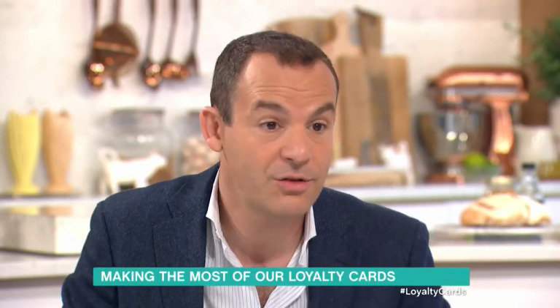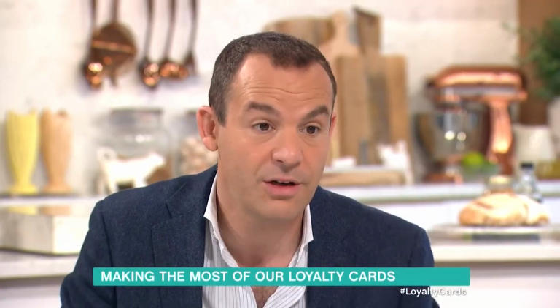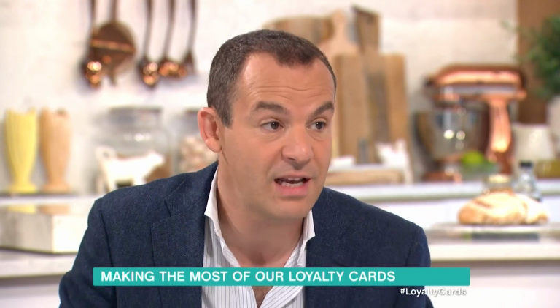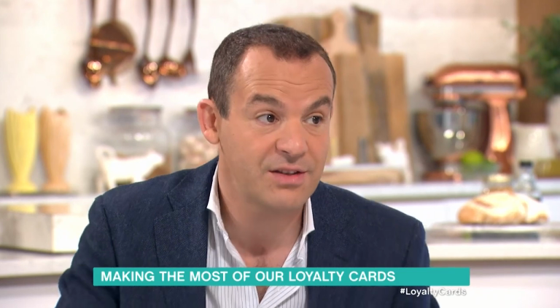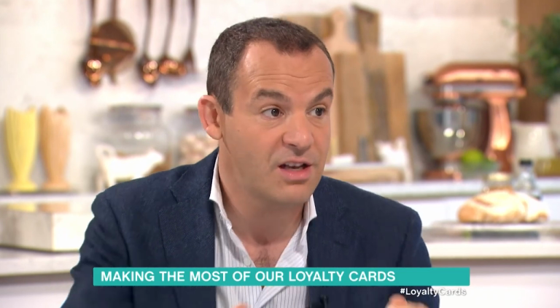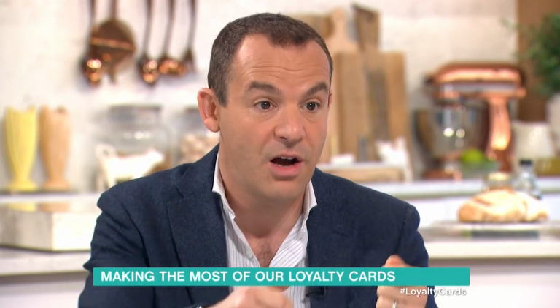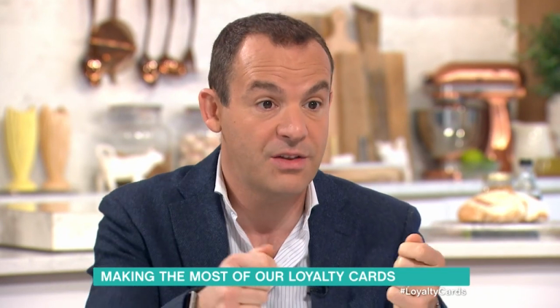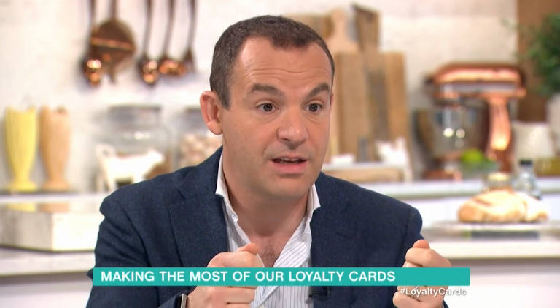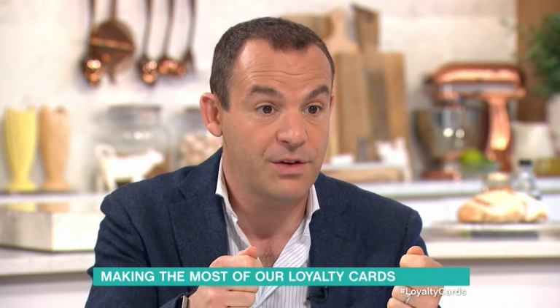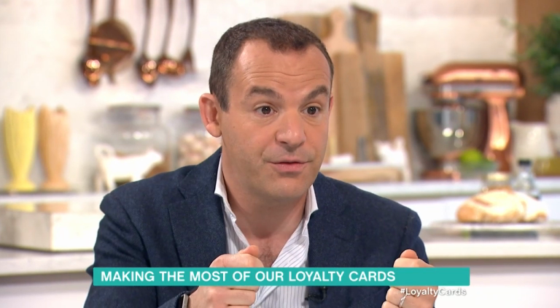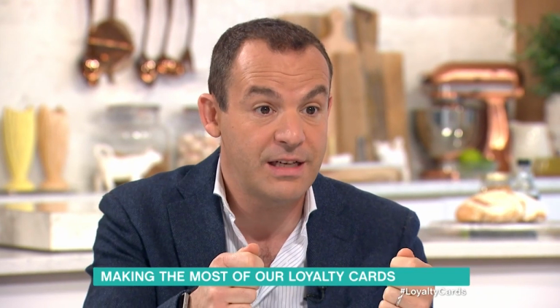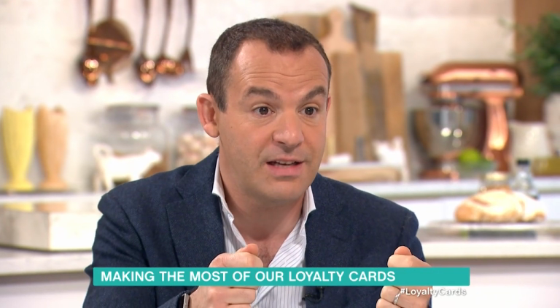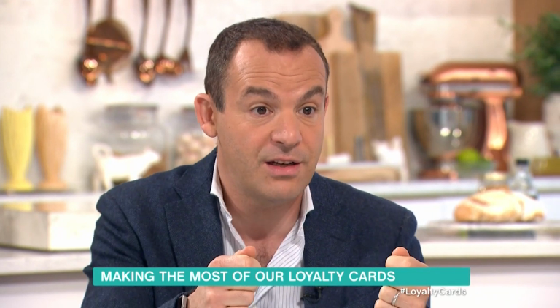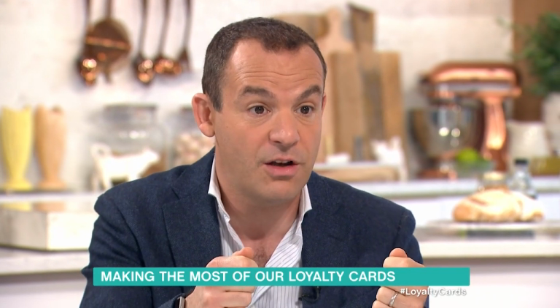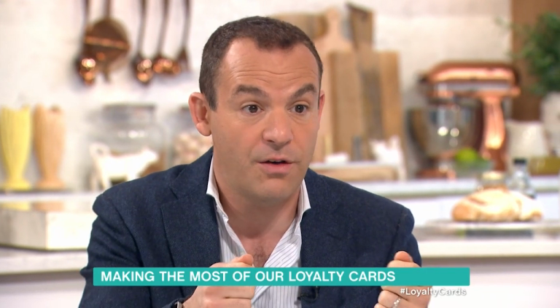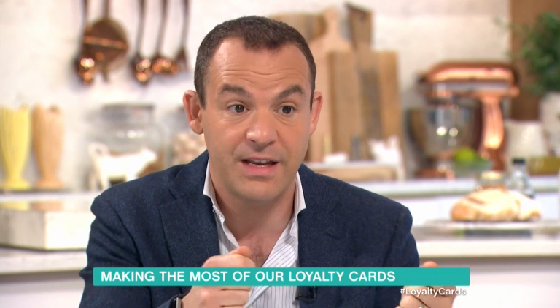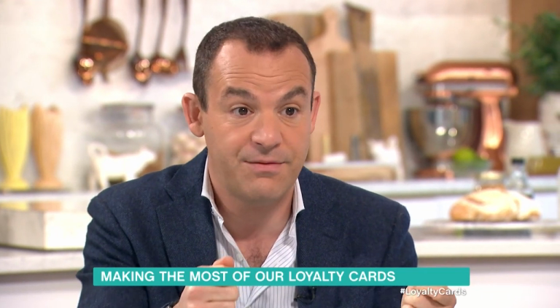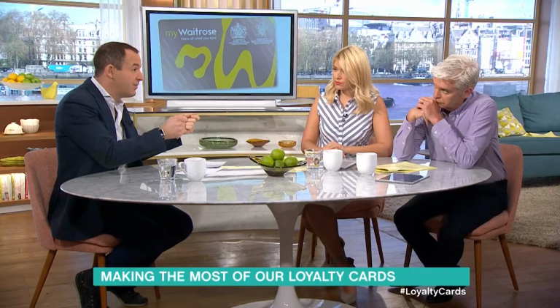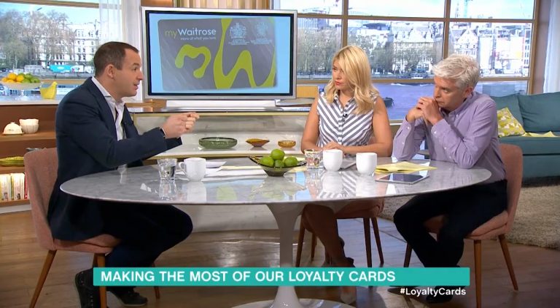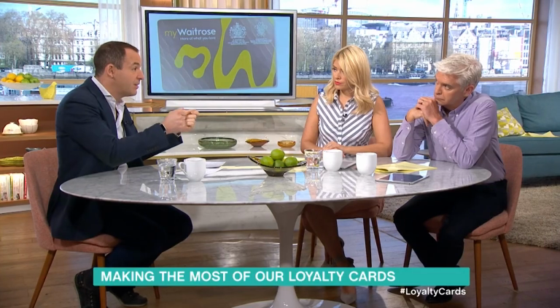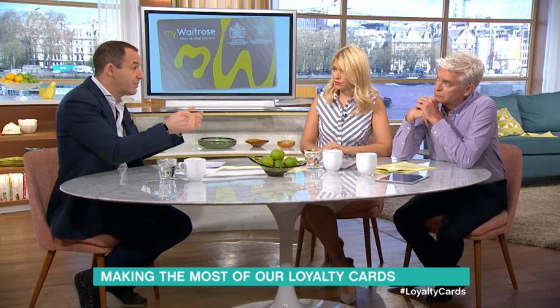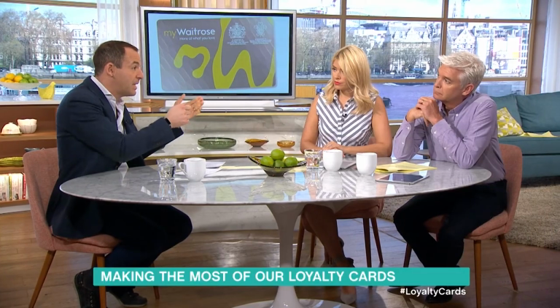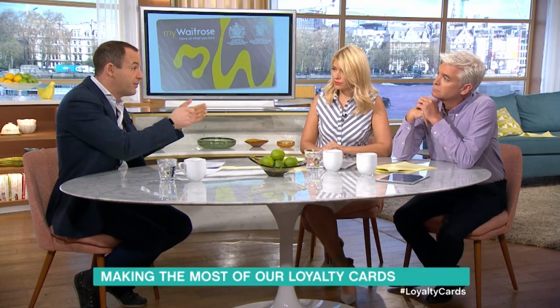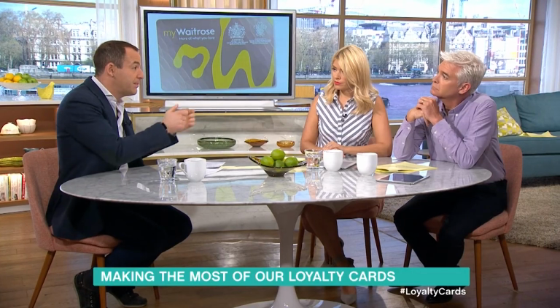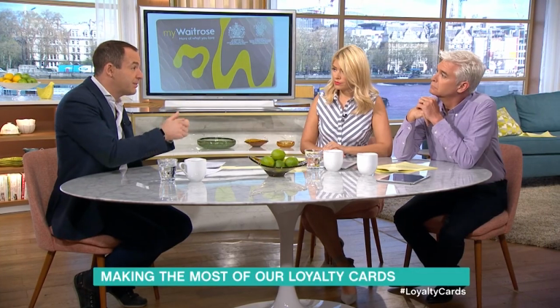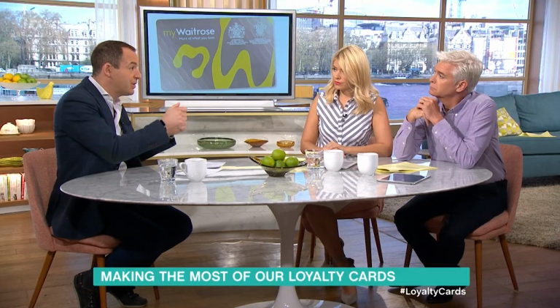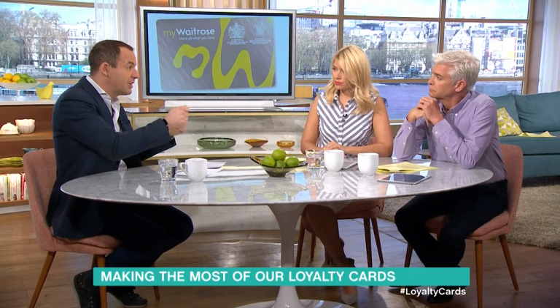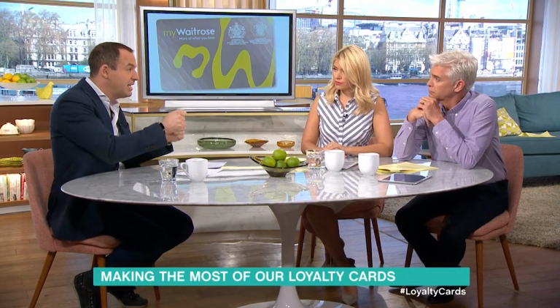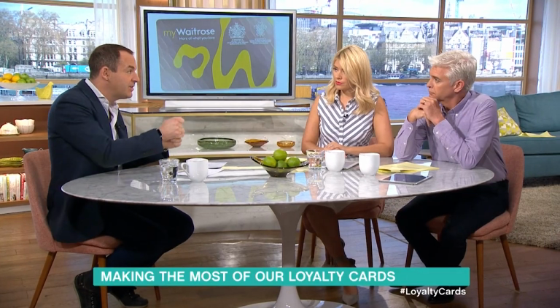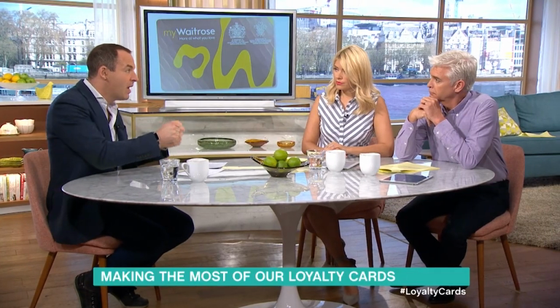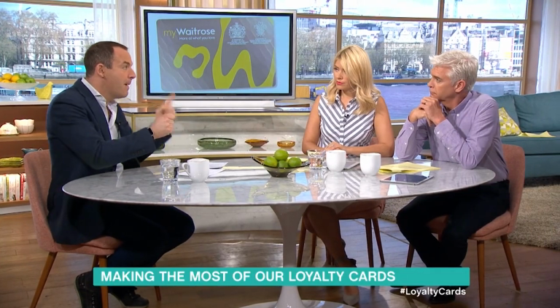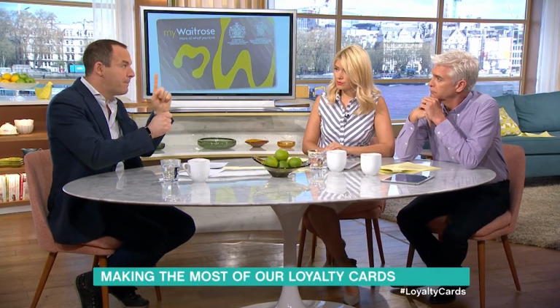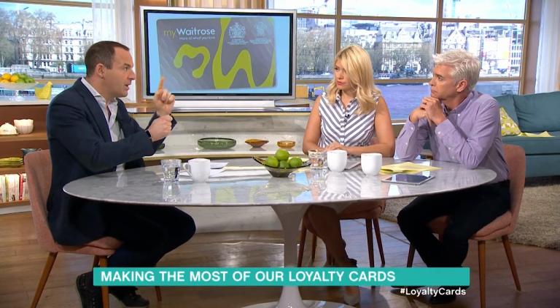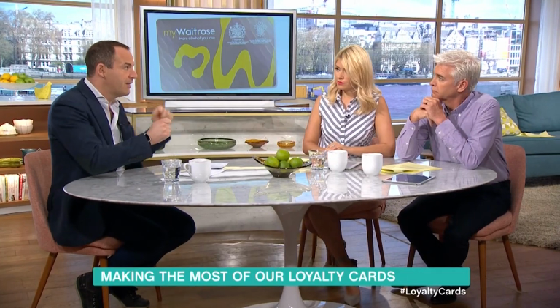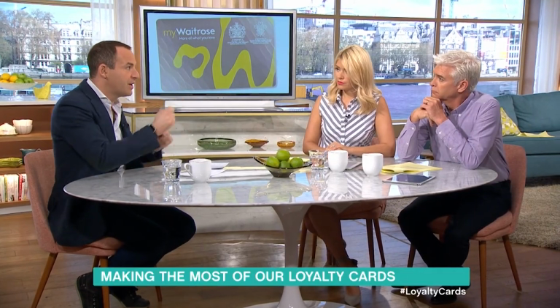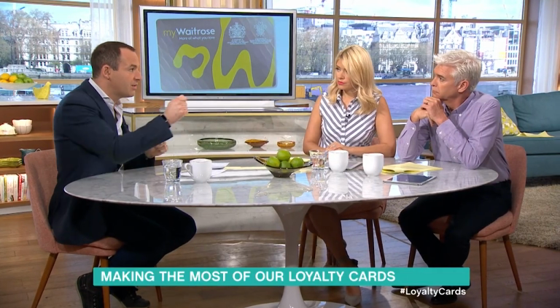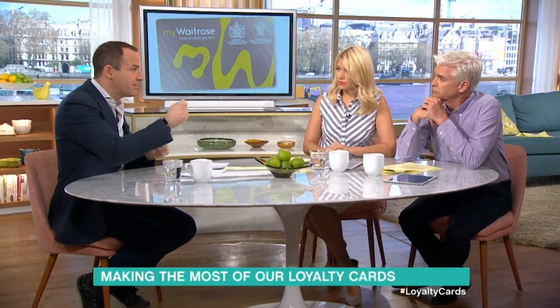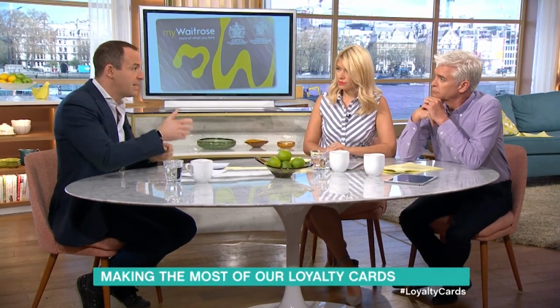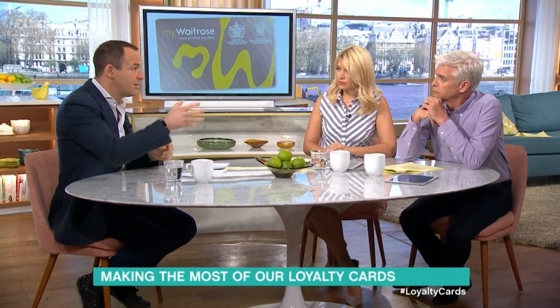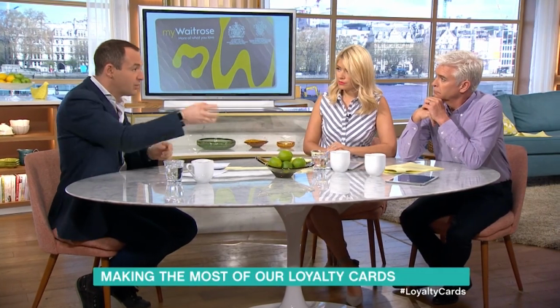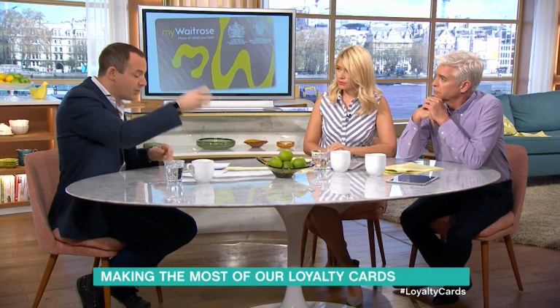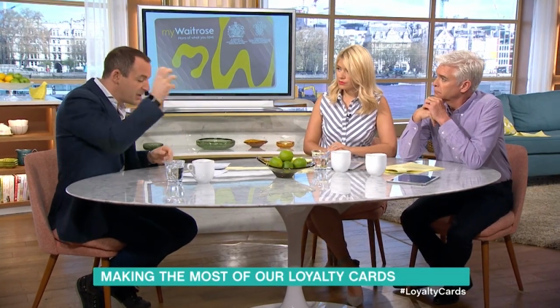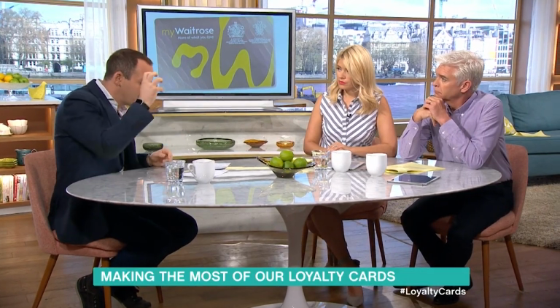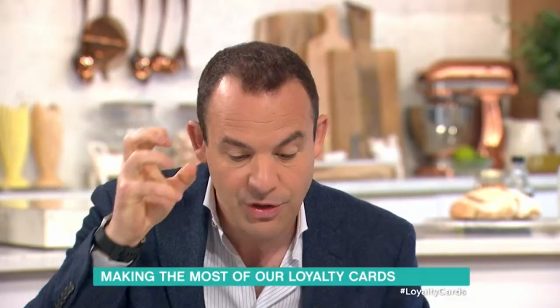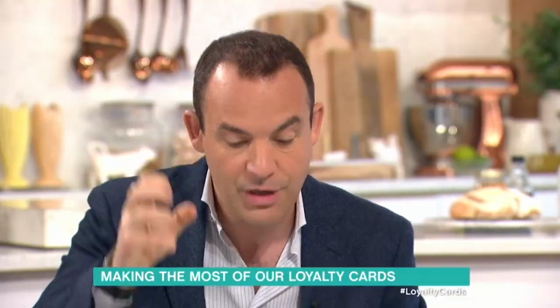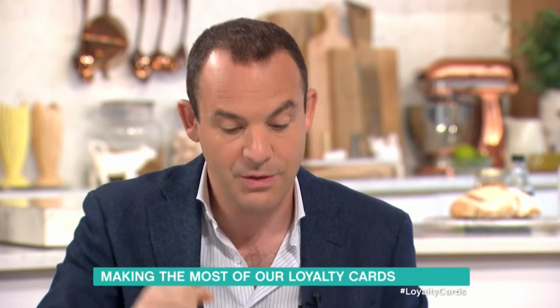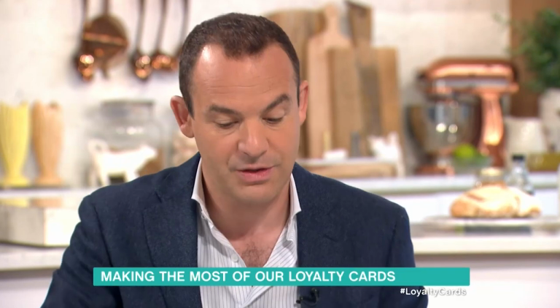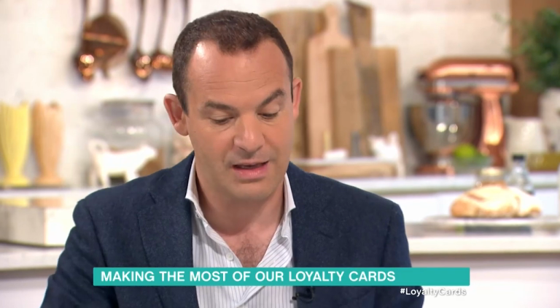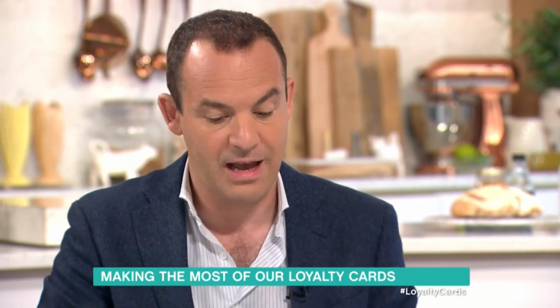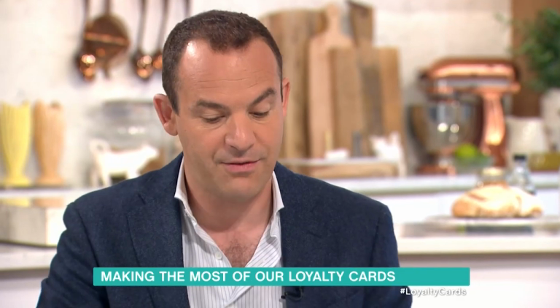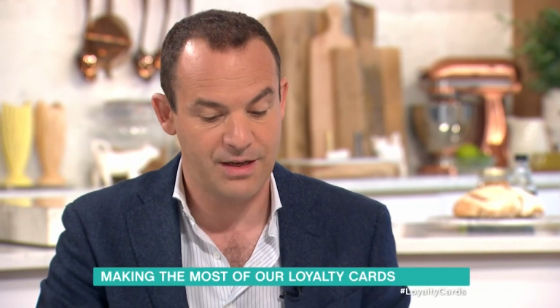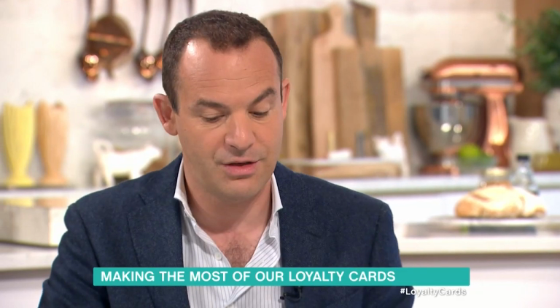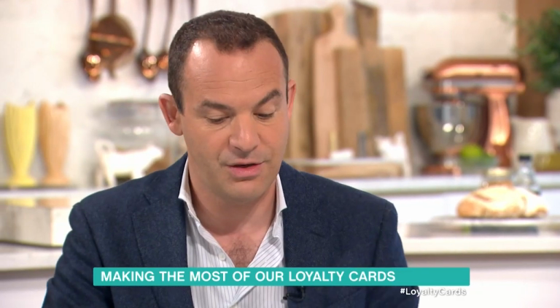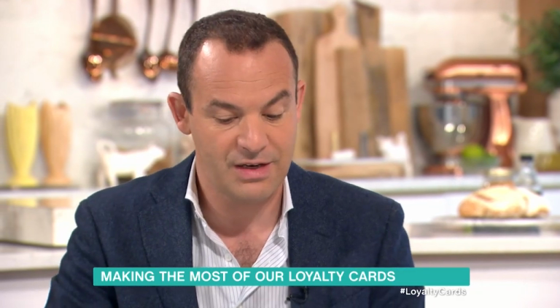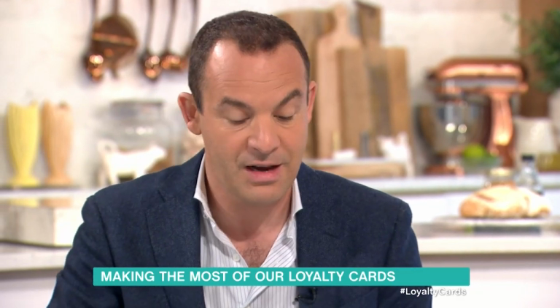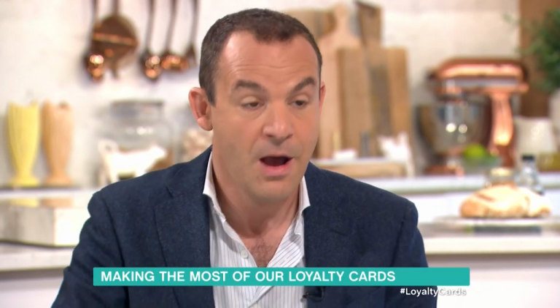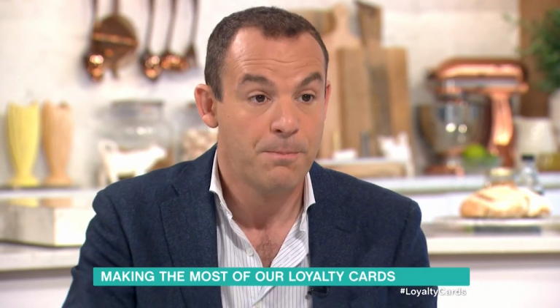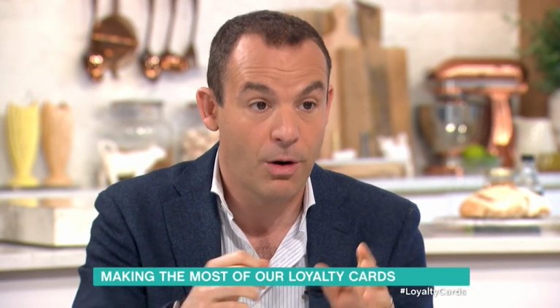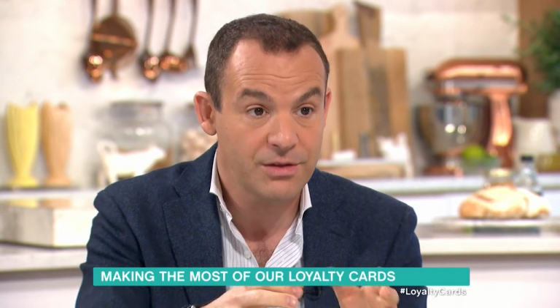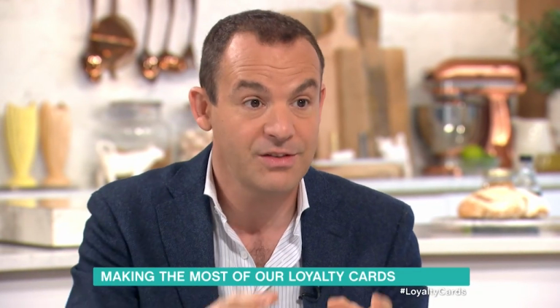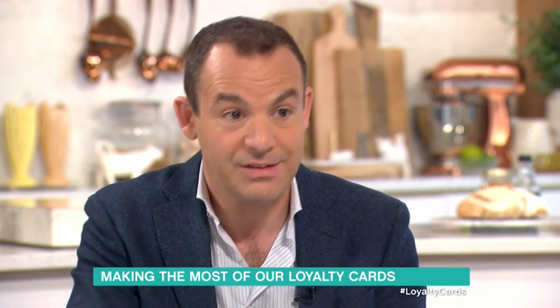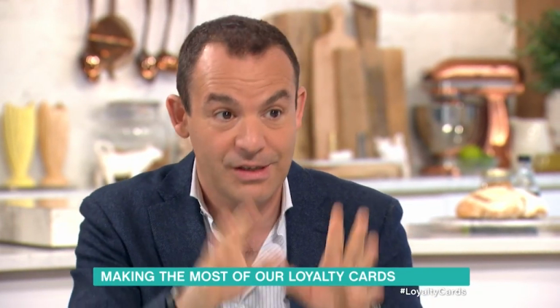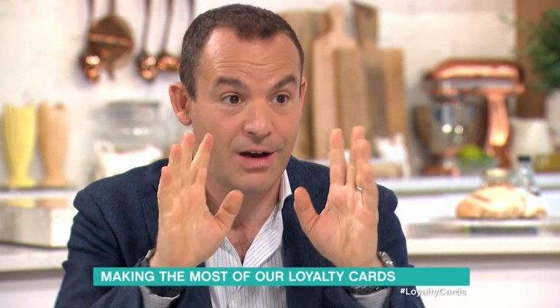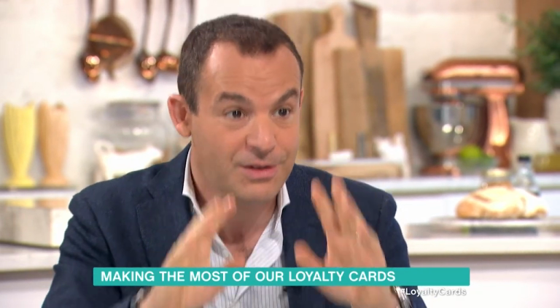Waitrose has a card that gives you free tea and coffee, even if you don't spend, from its machines. But if you go and spend in-store, you can go to the café and use it. Morrisons has a card too, and there's a trick where you can get petrol discounts.